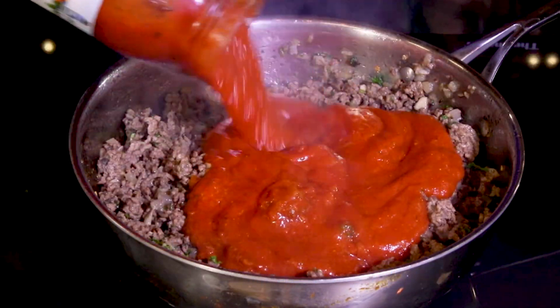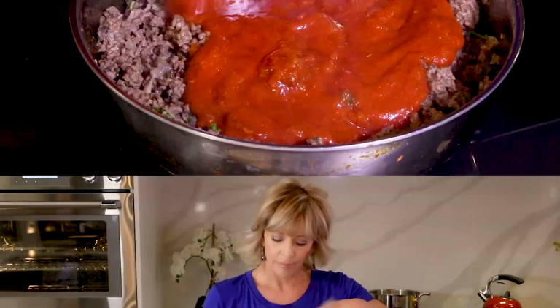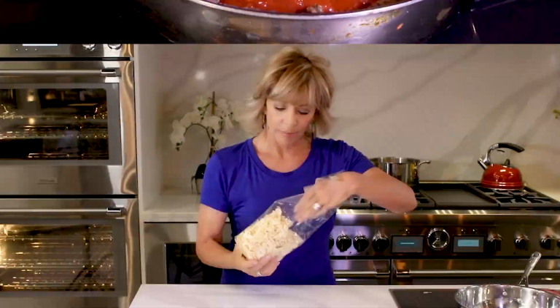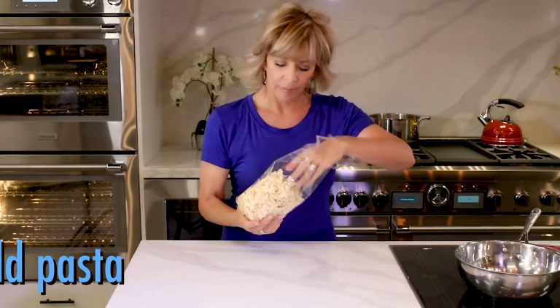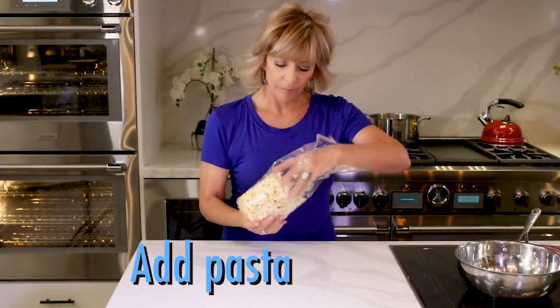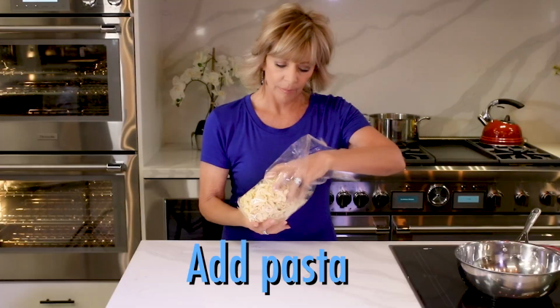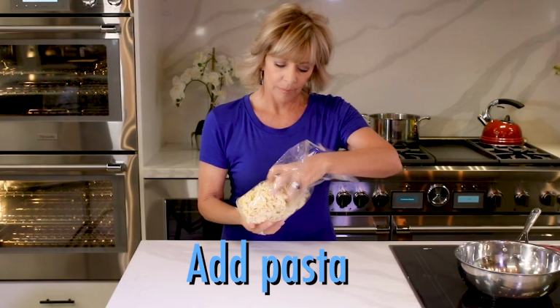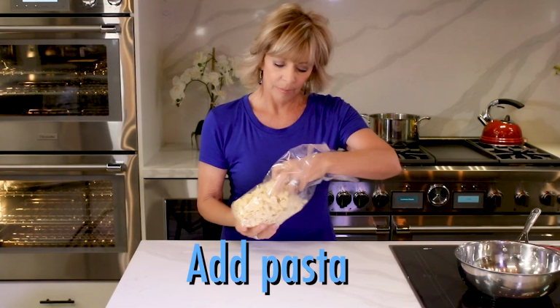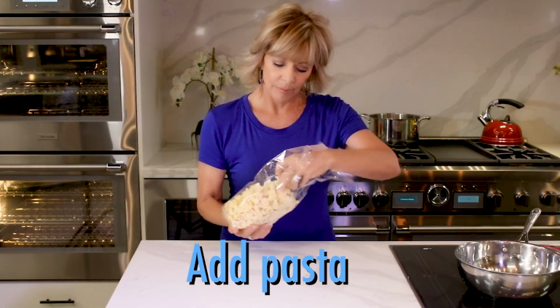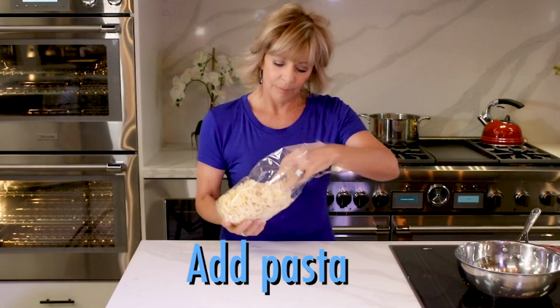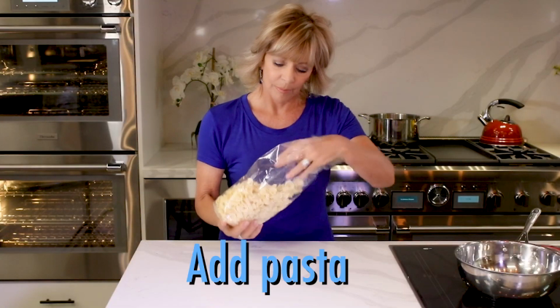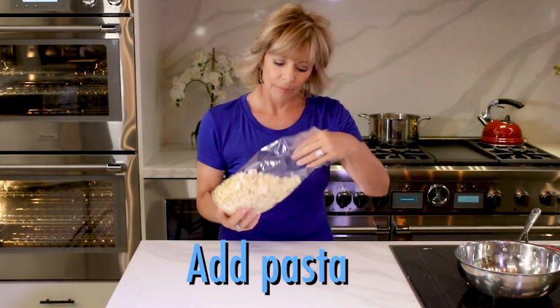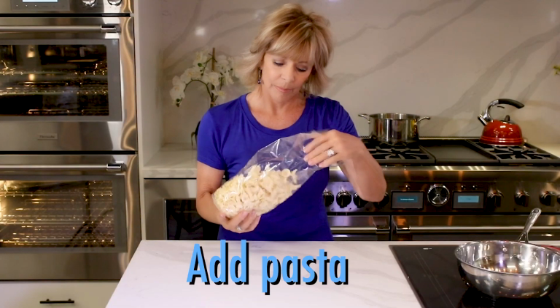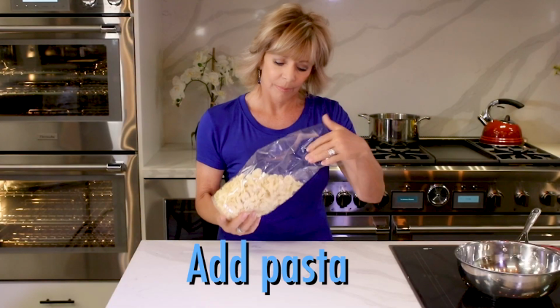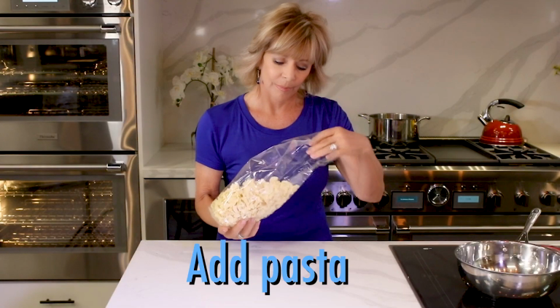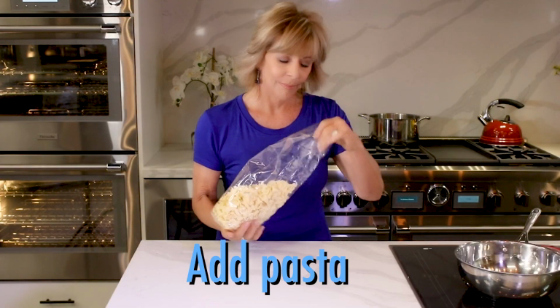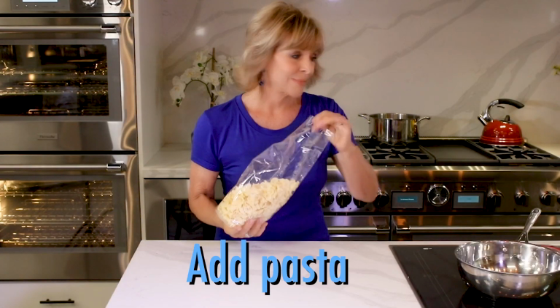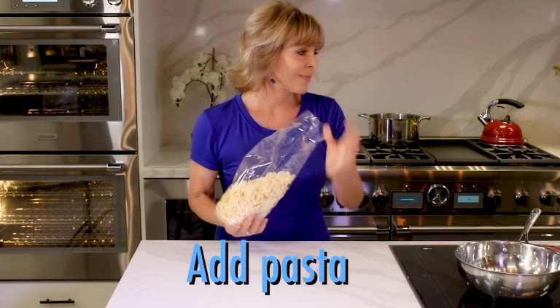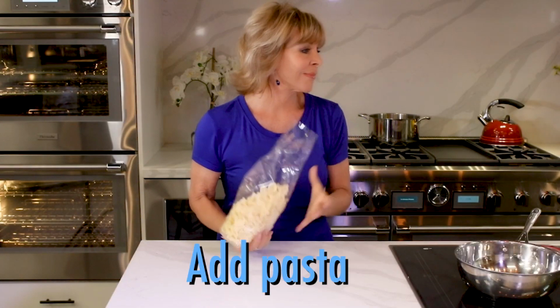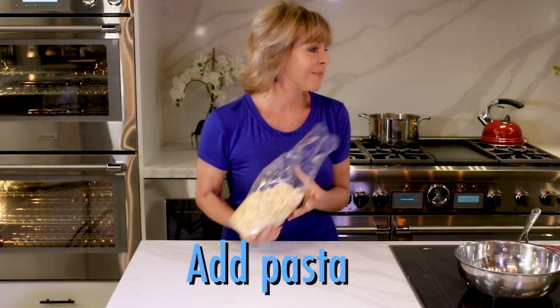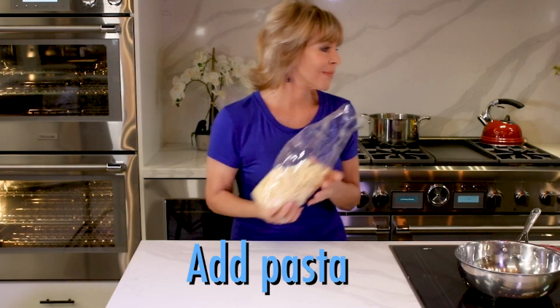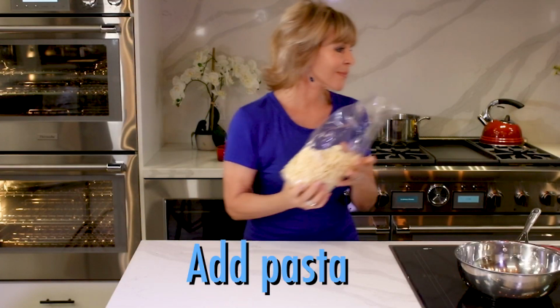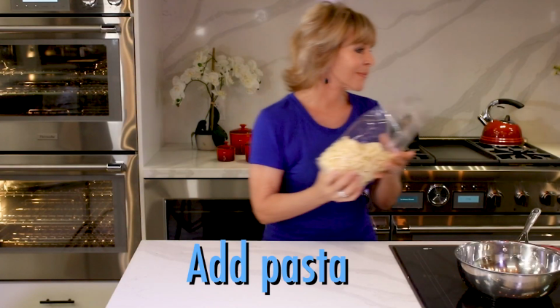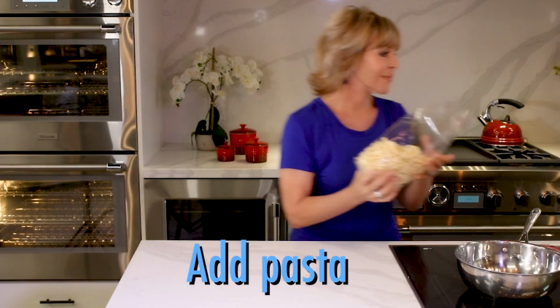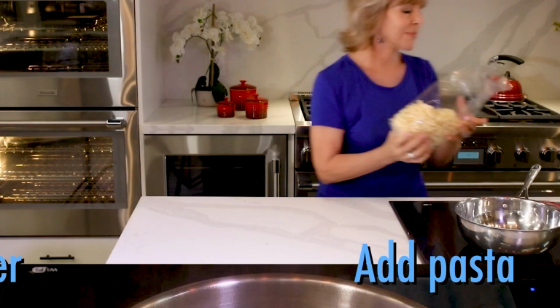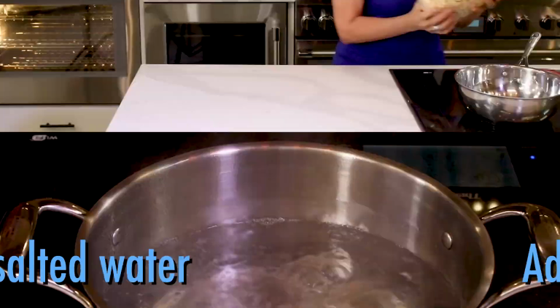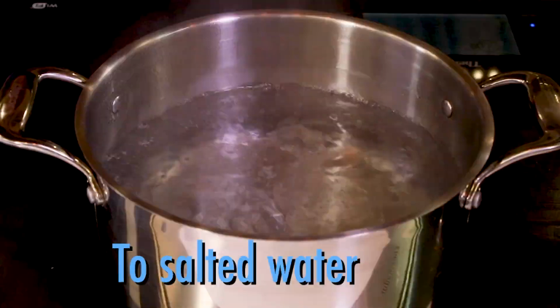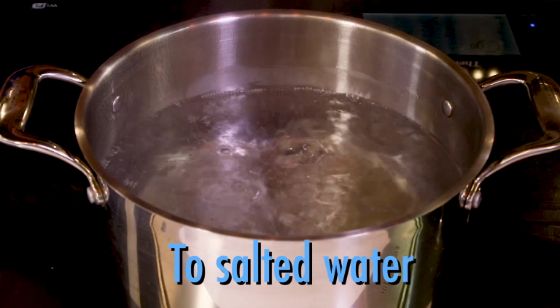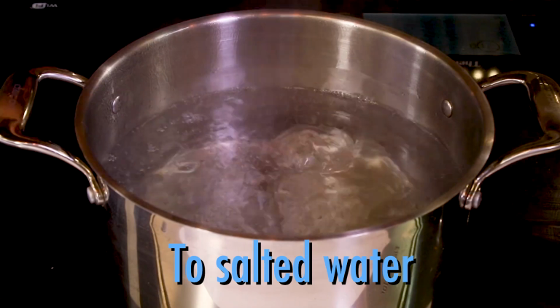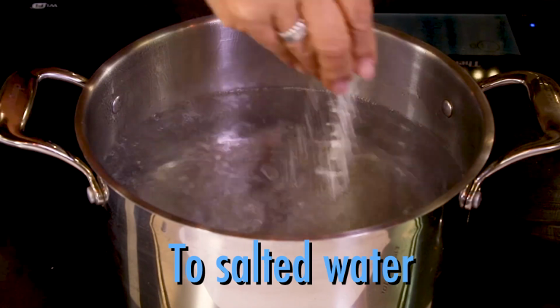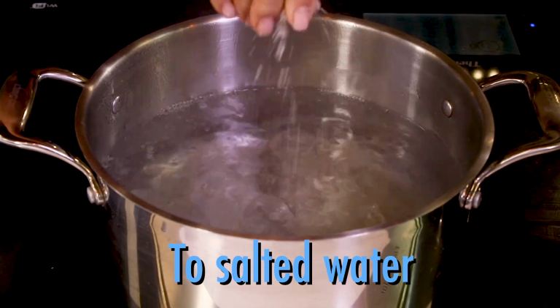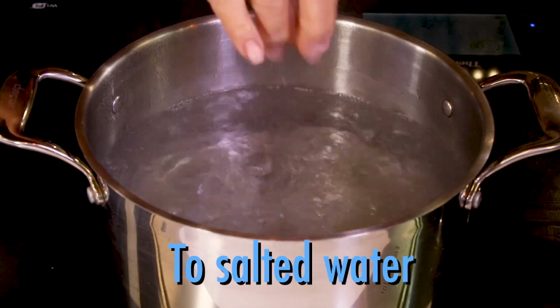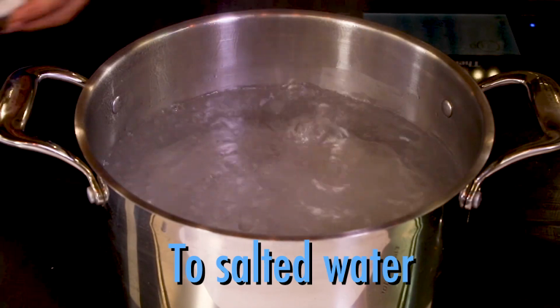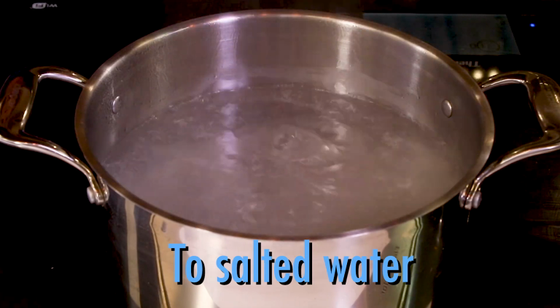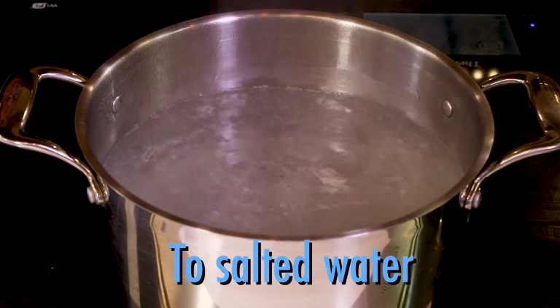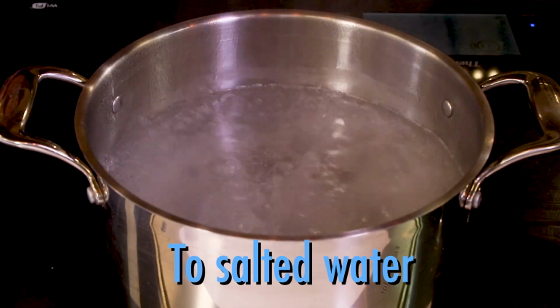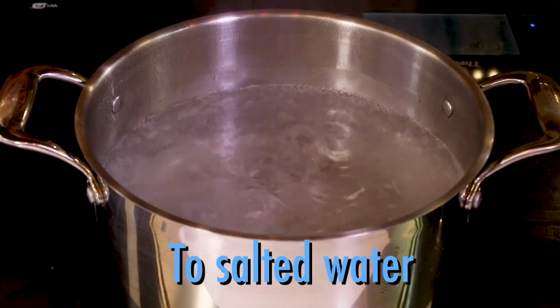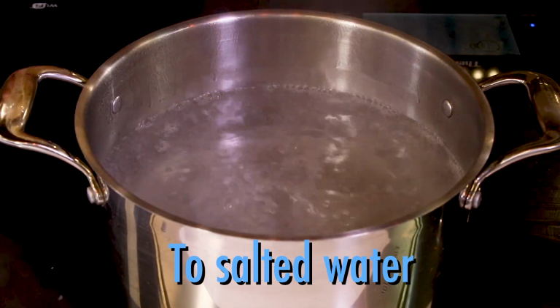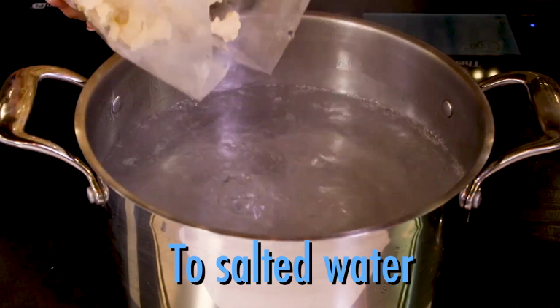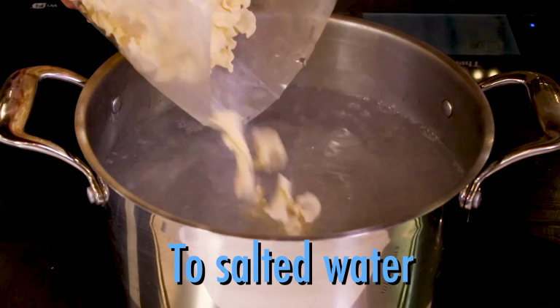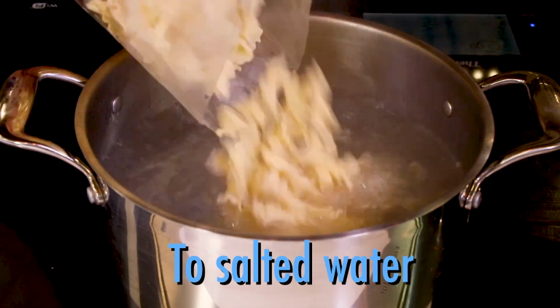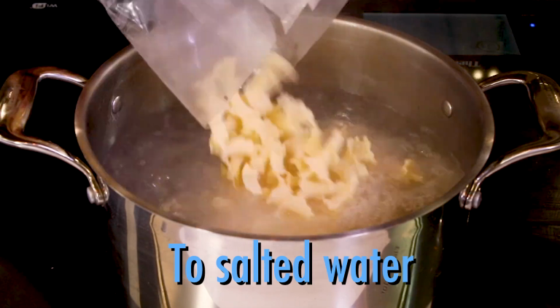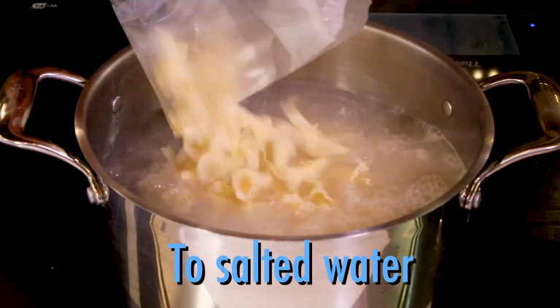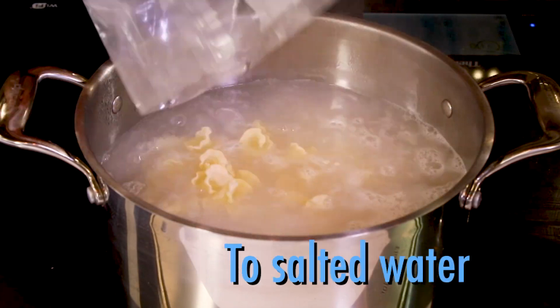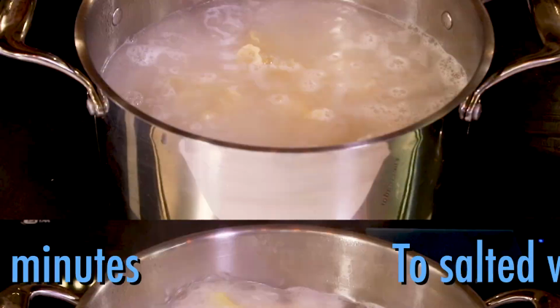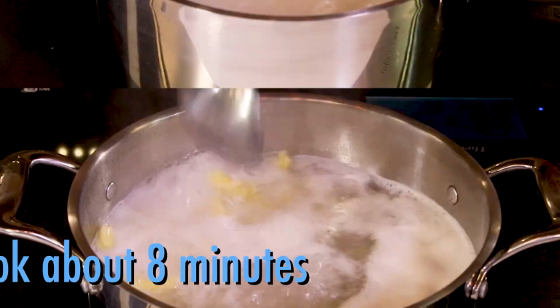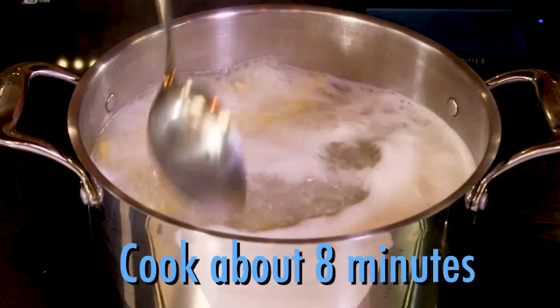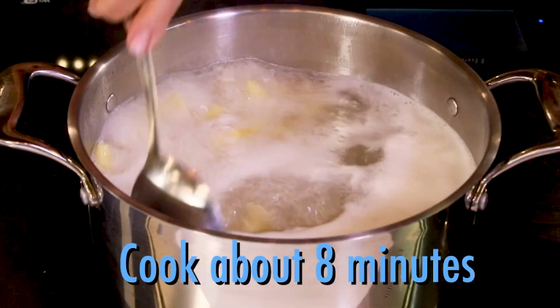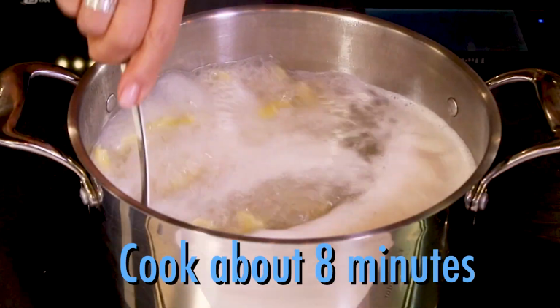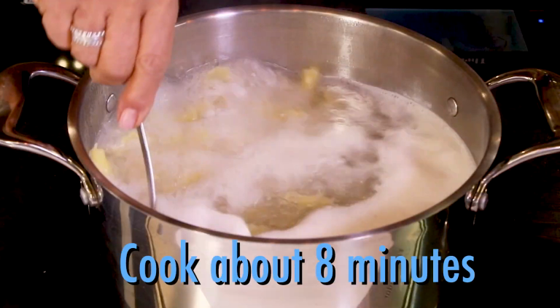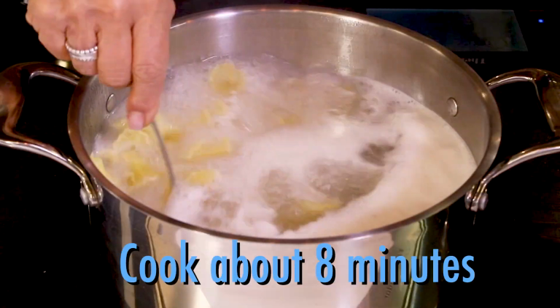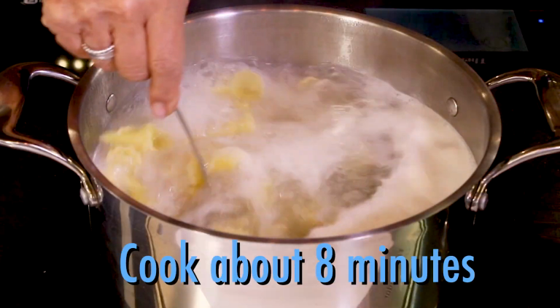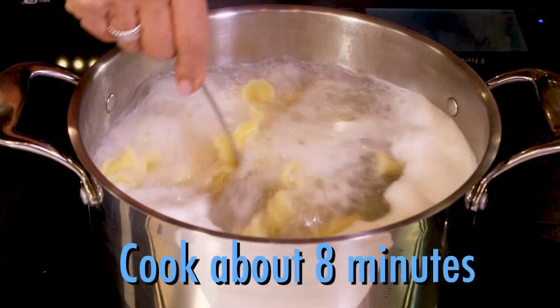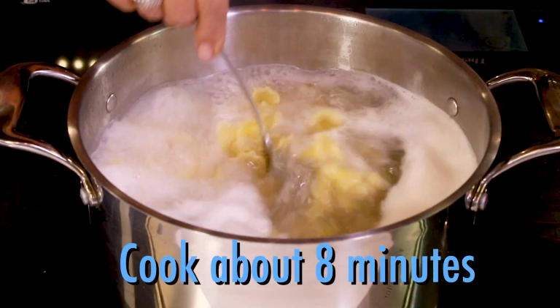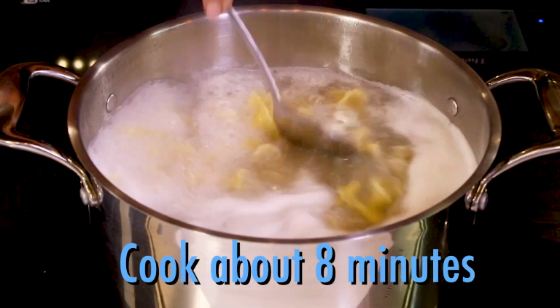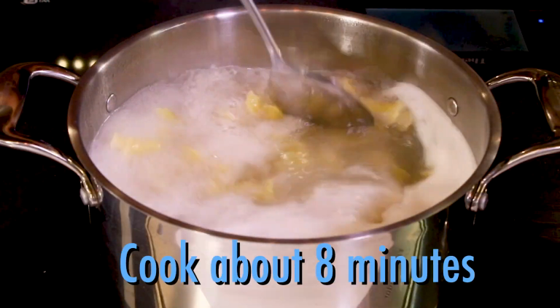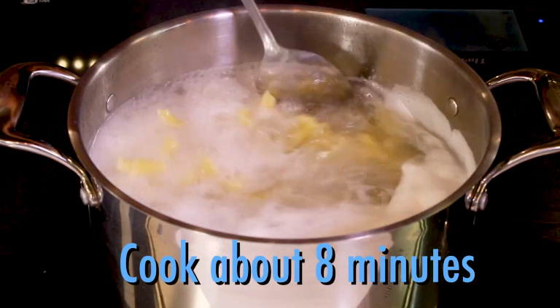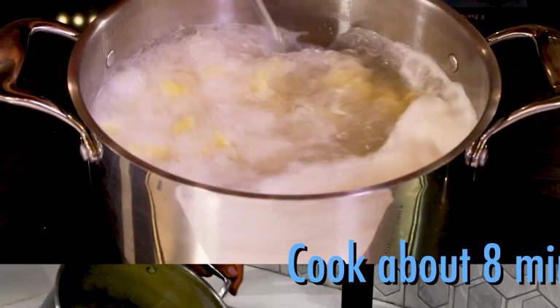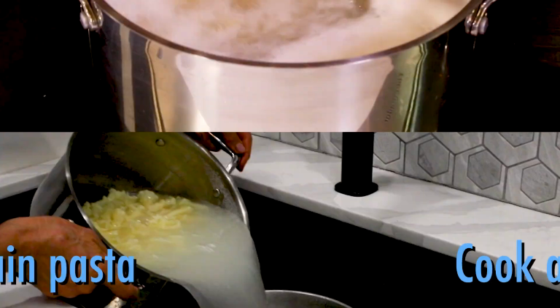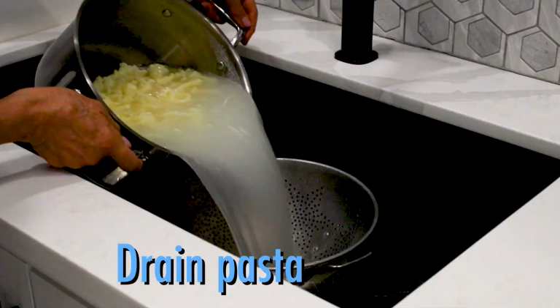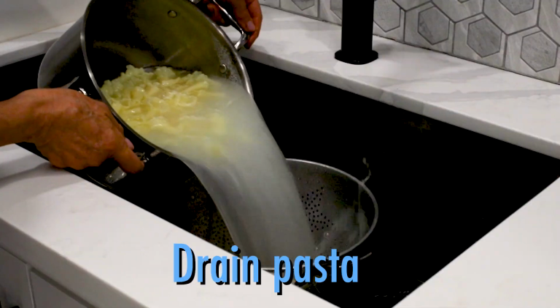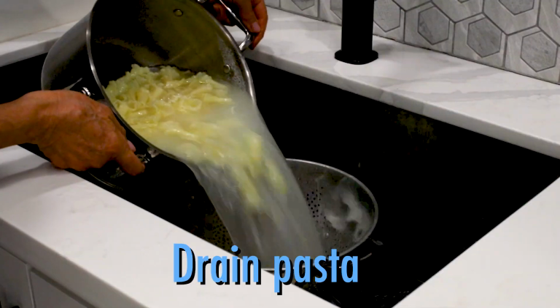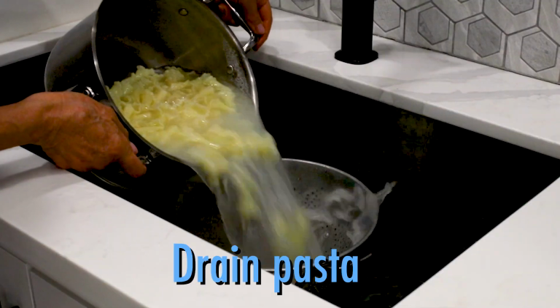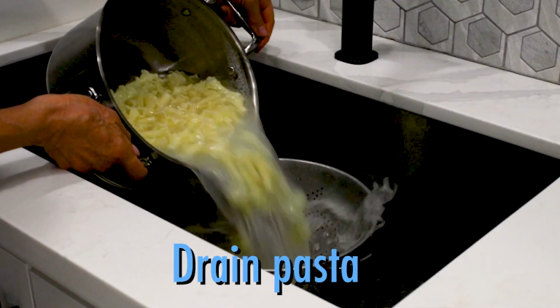While that's cooking, grab your pasta, throw it in a pot of salted water, cook for about eight minutes, then drain.